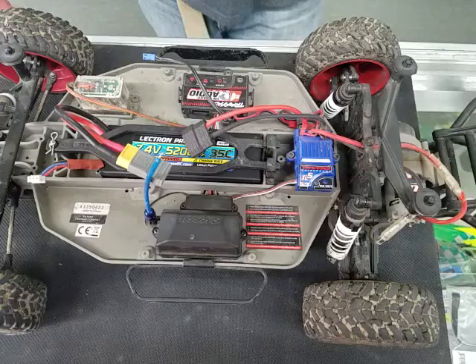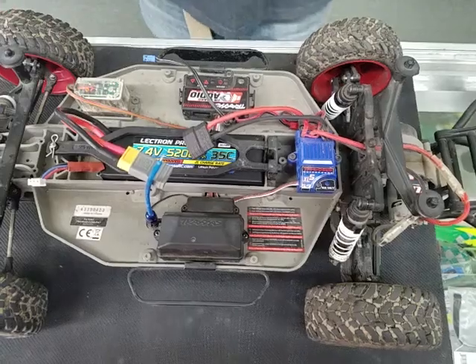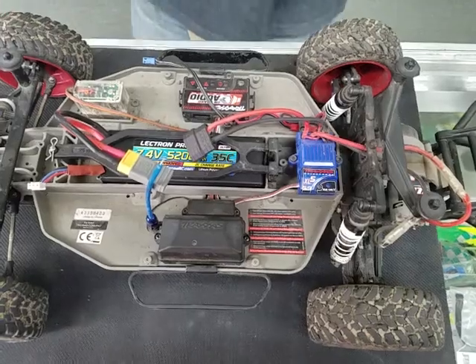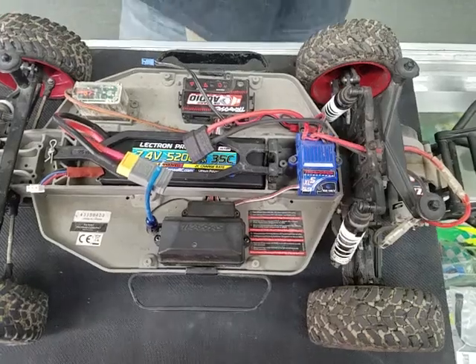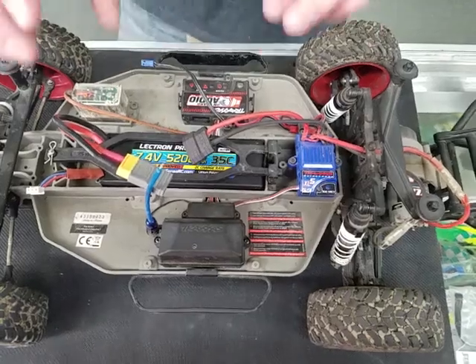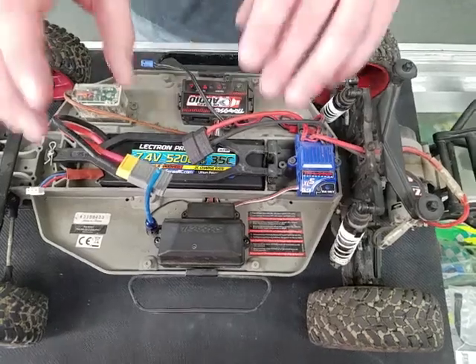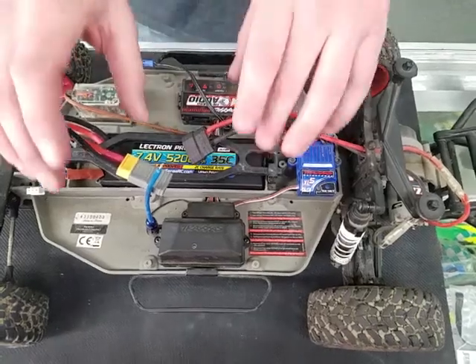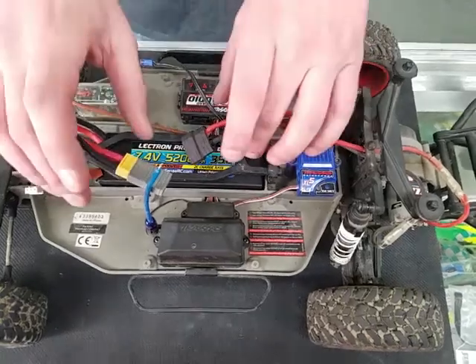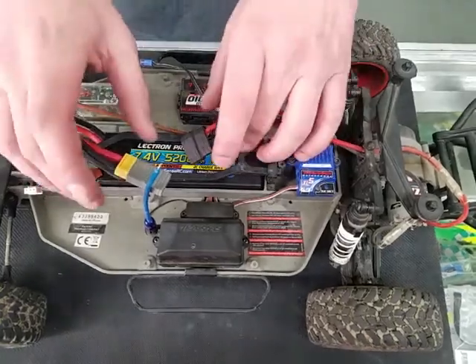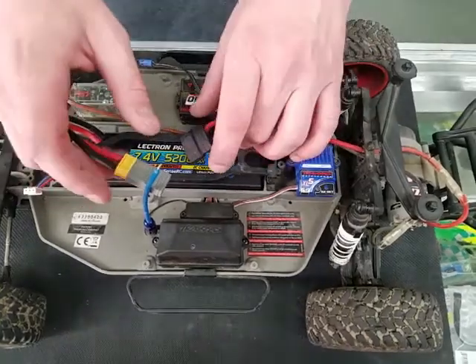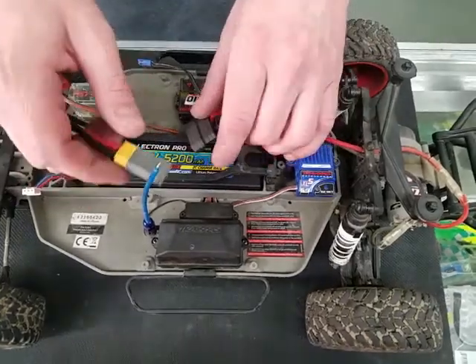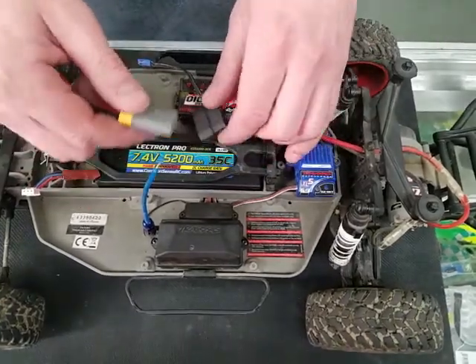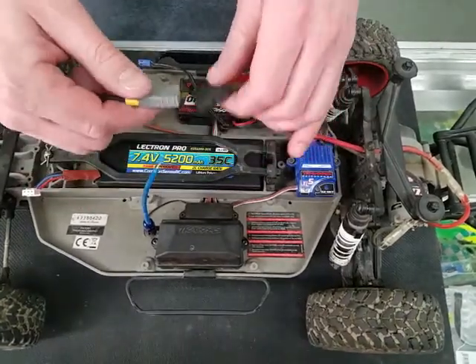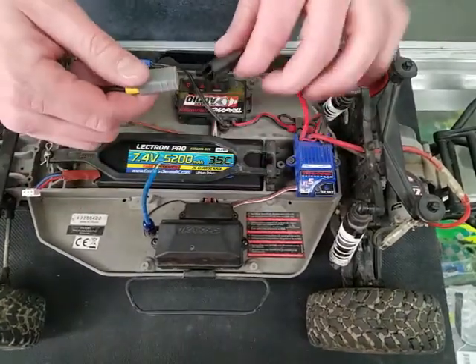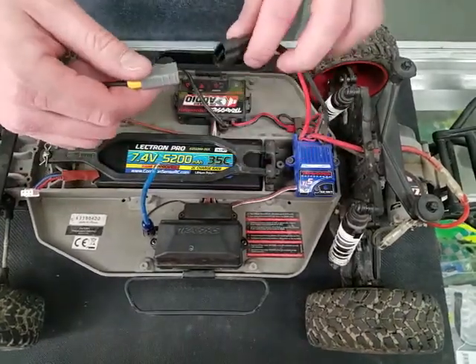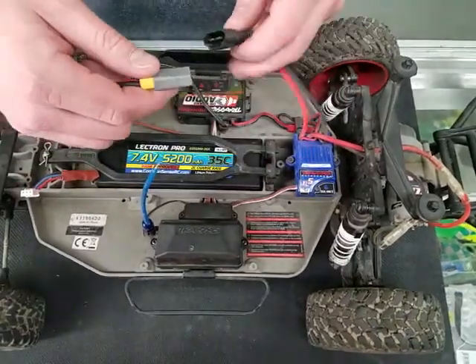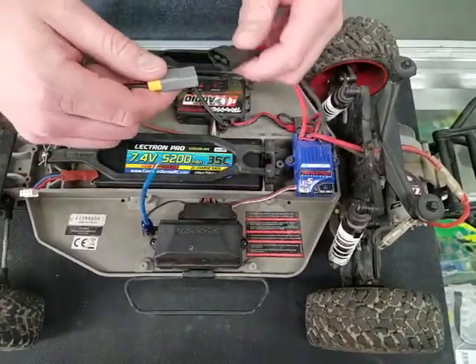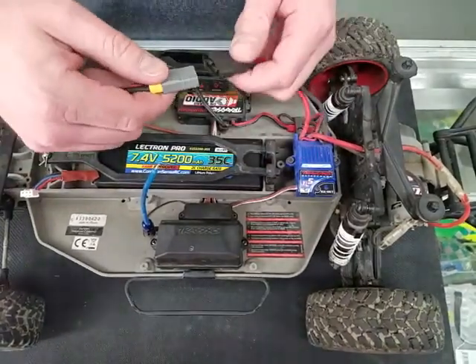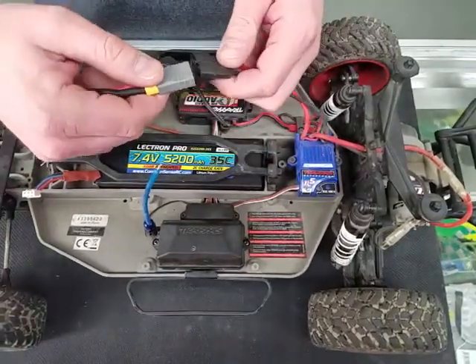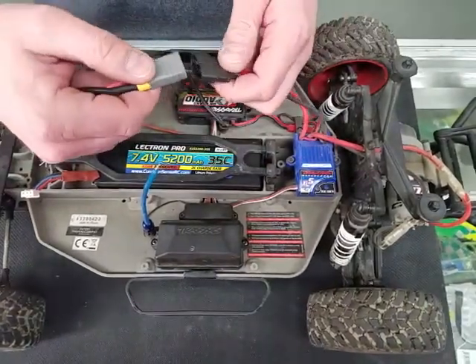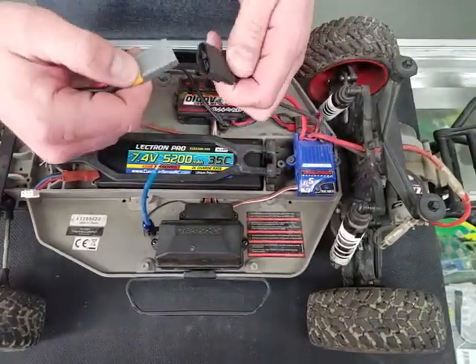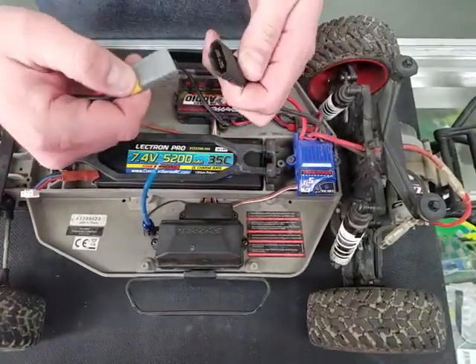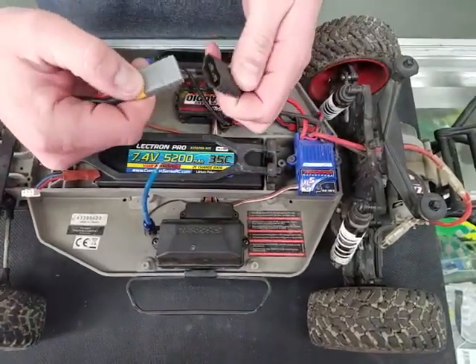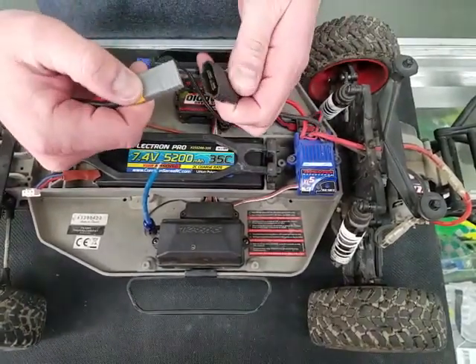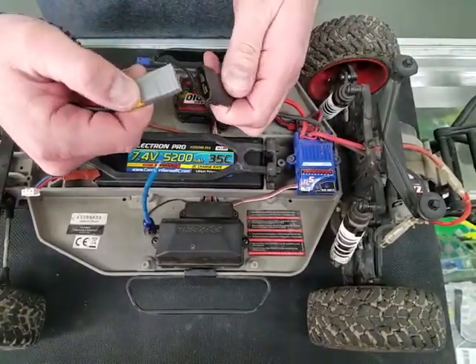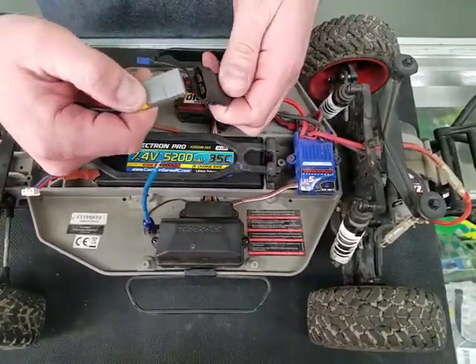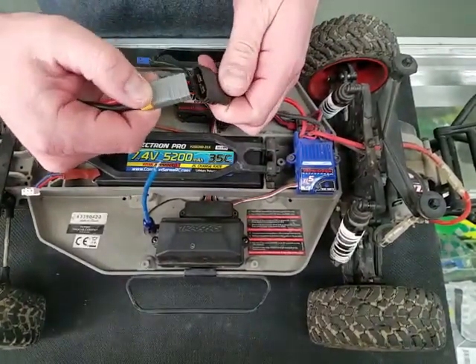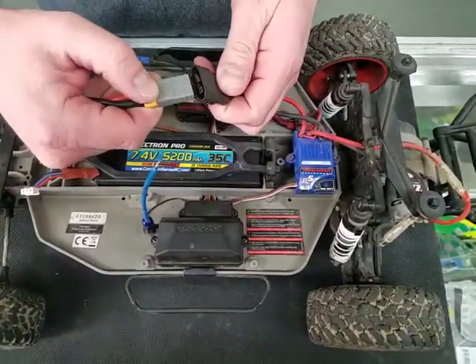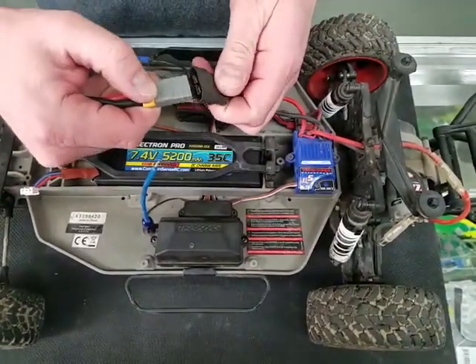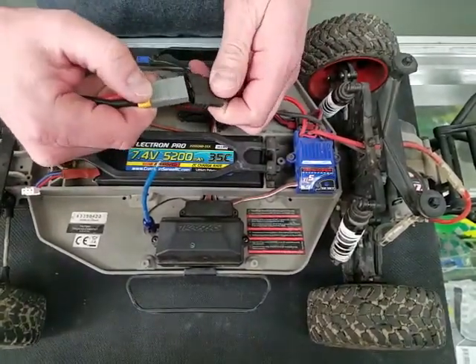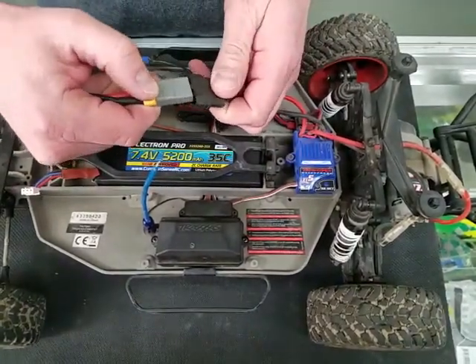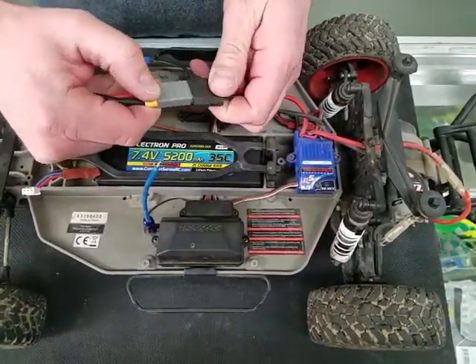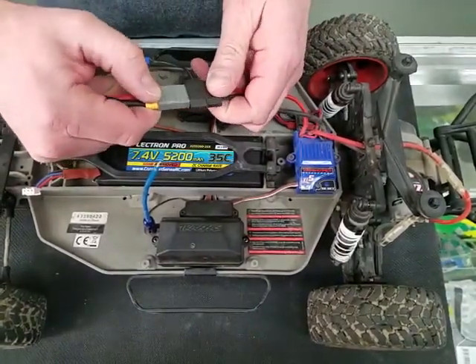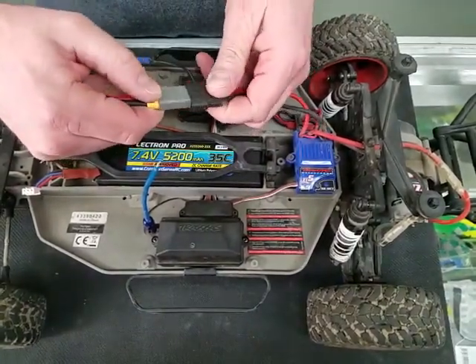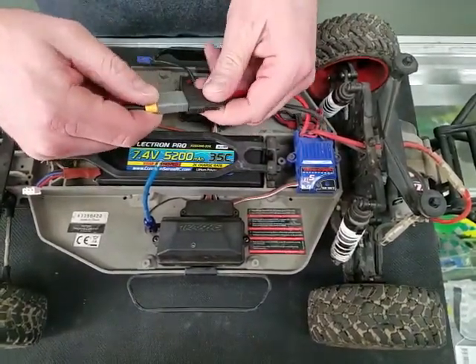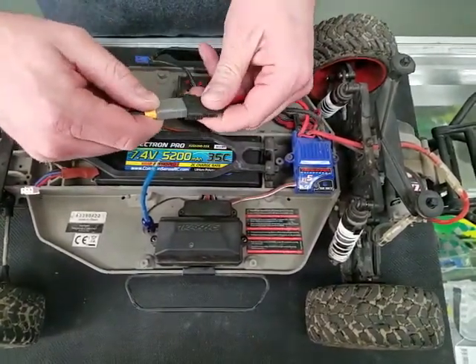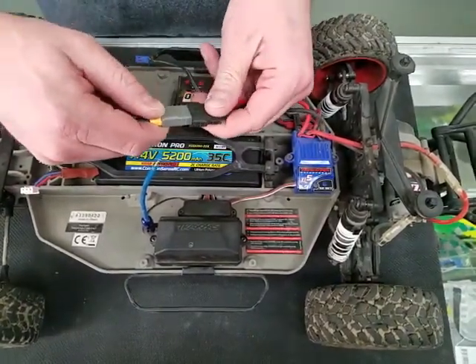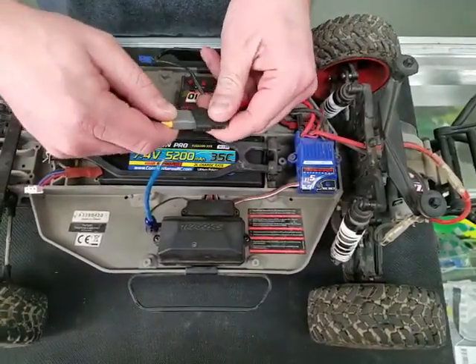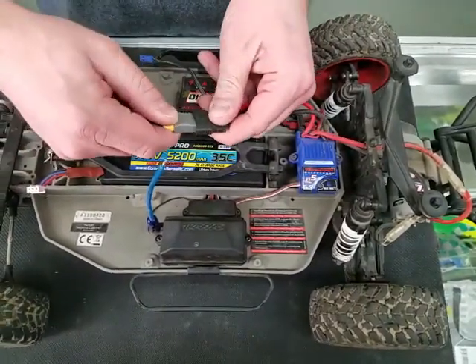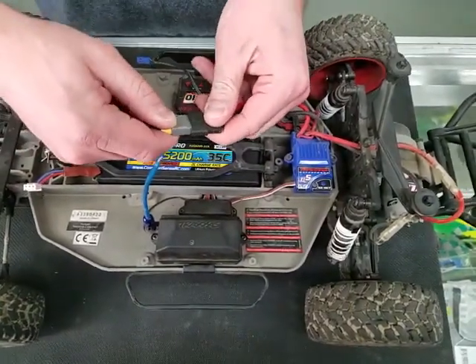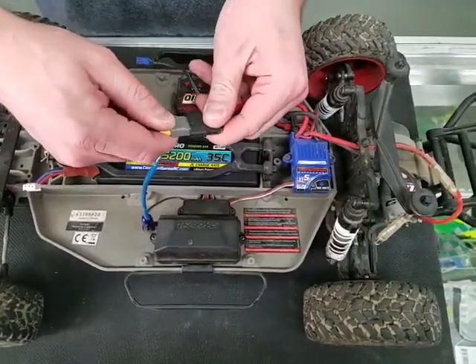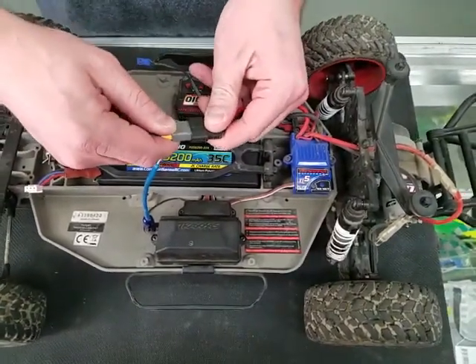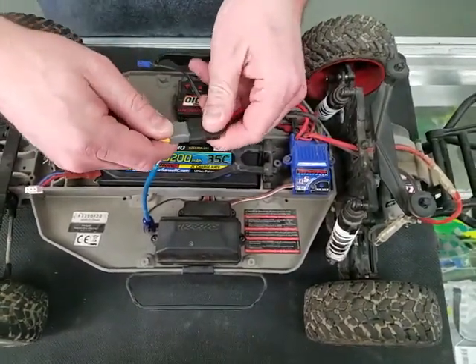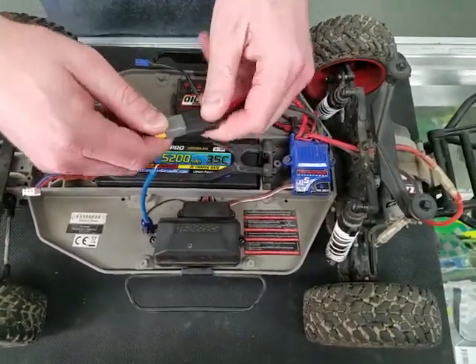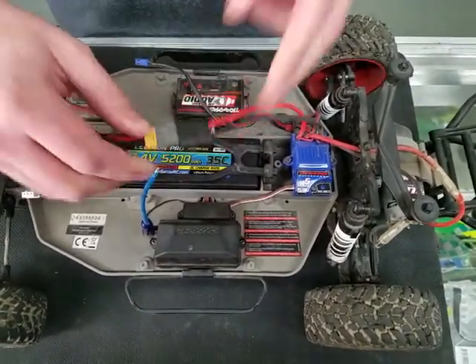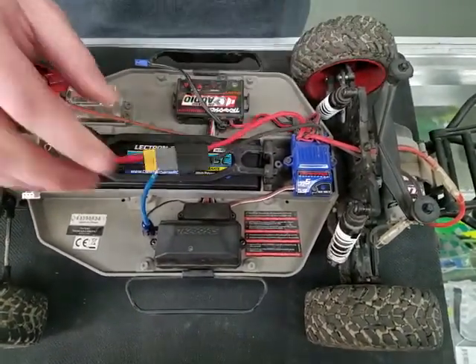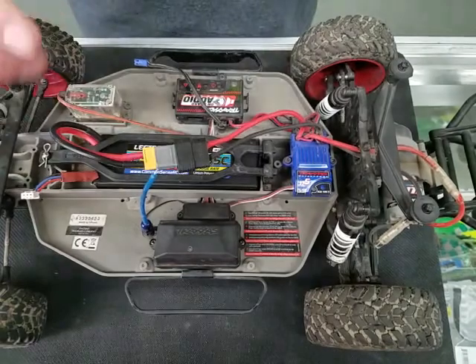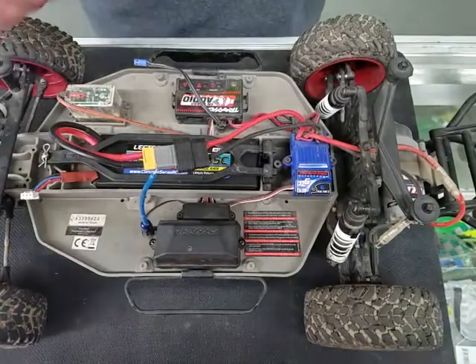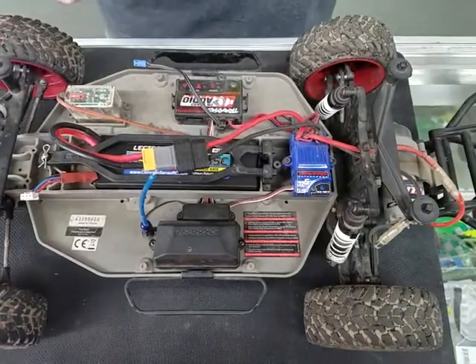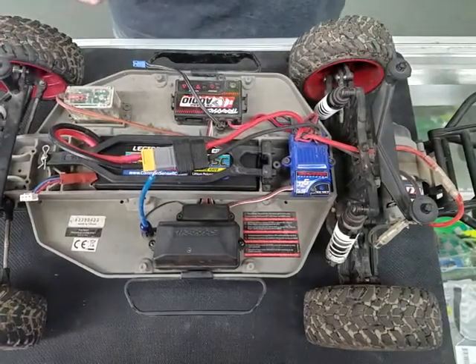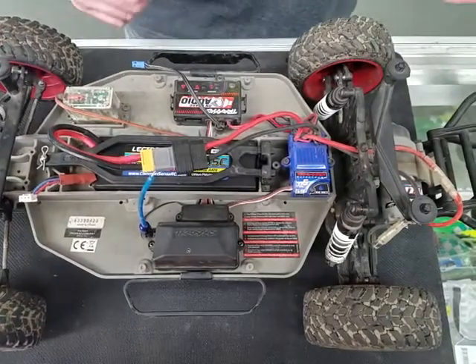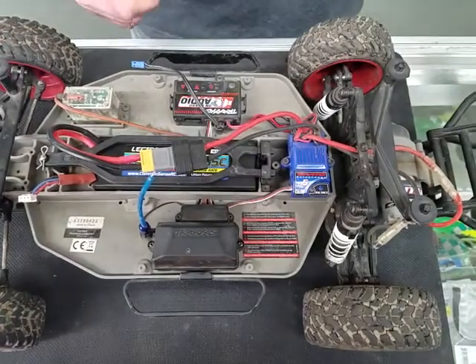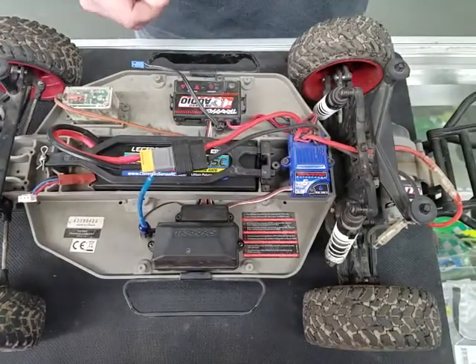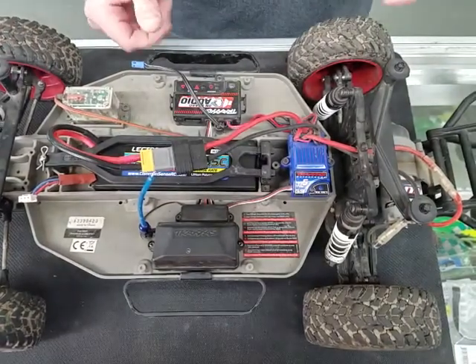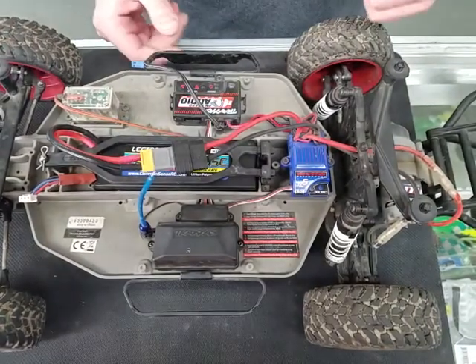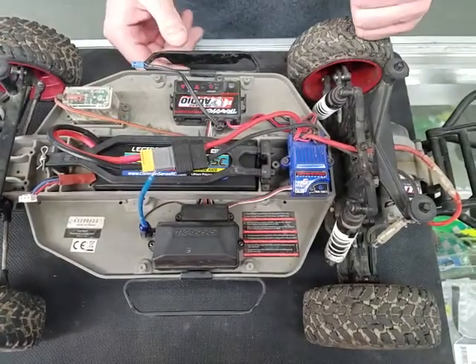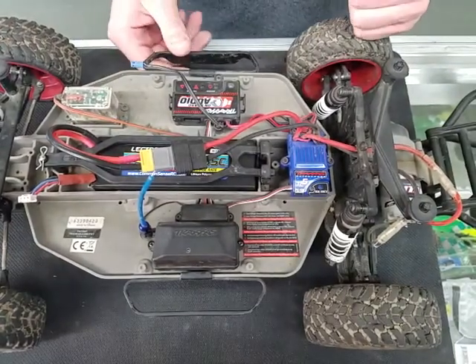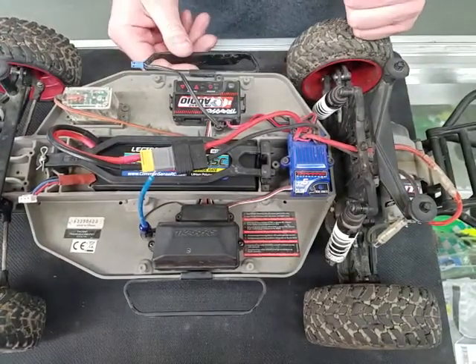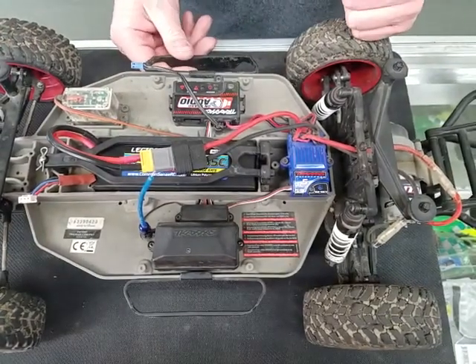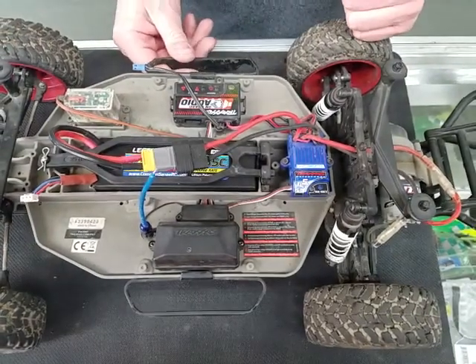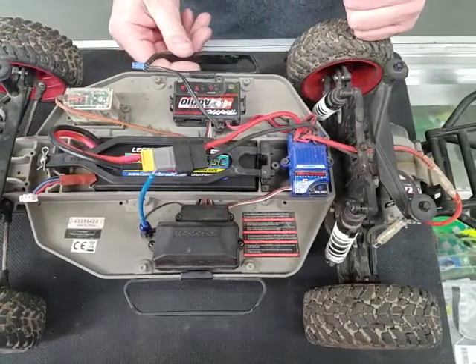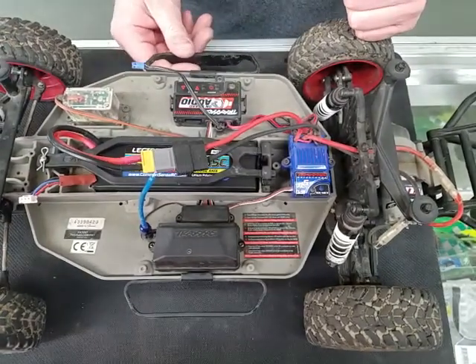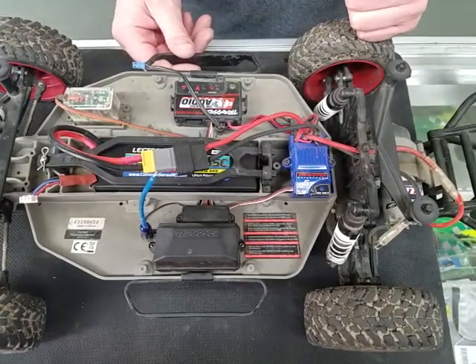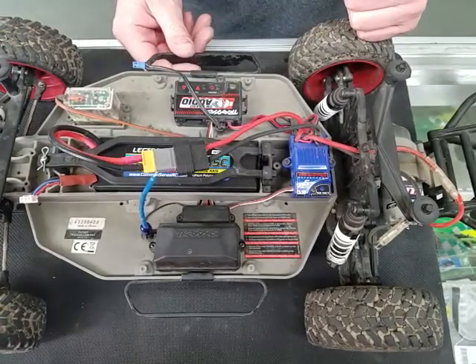This is how to calibrate your Traxxas ESC. This works on both the XL5 and the VXL, and all the various Traxxas models.